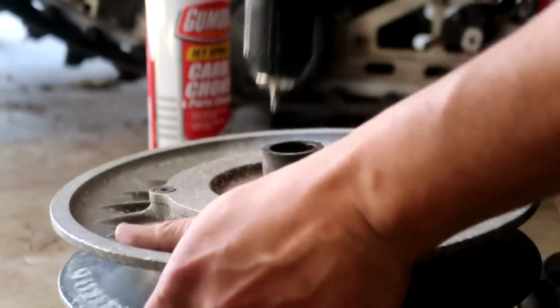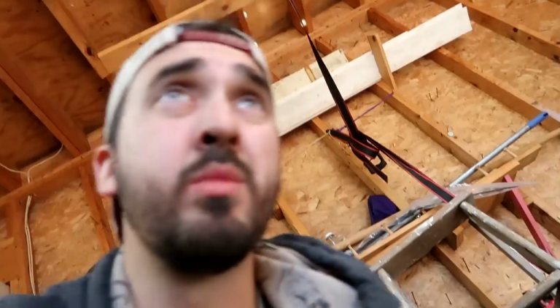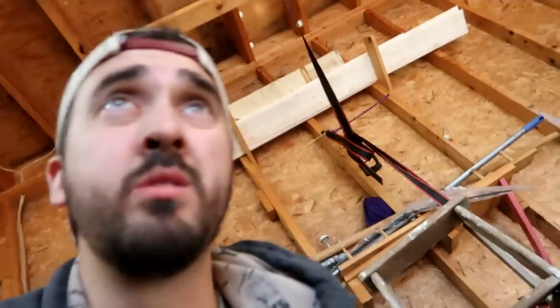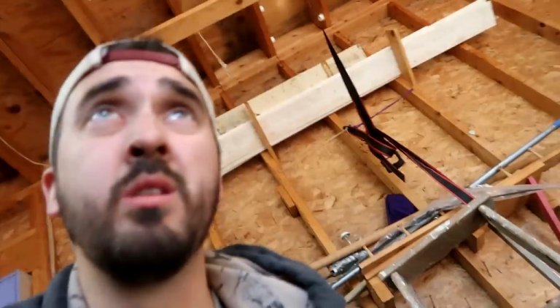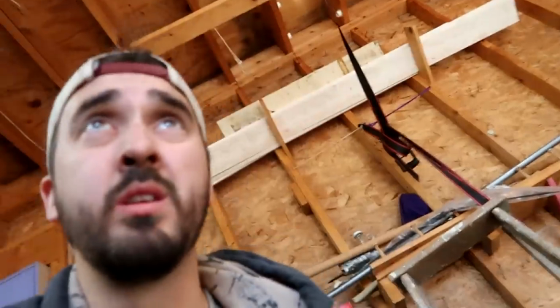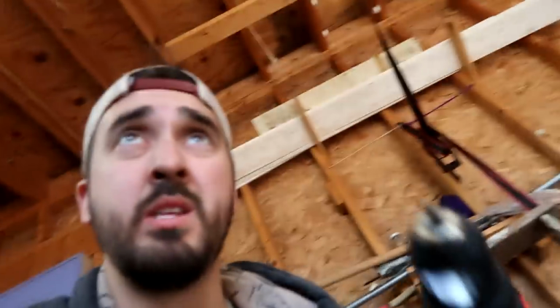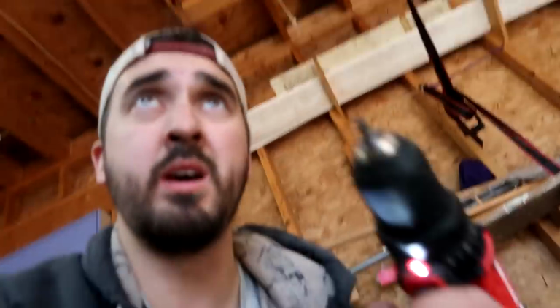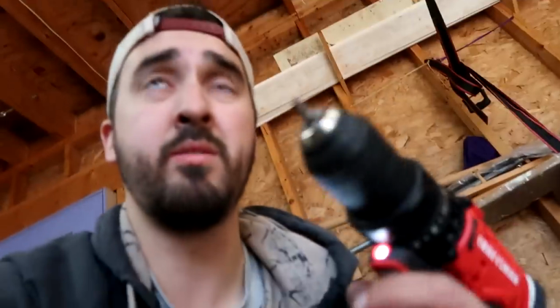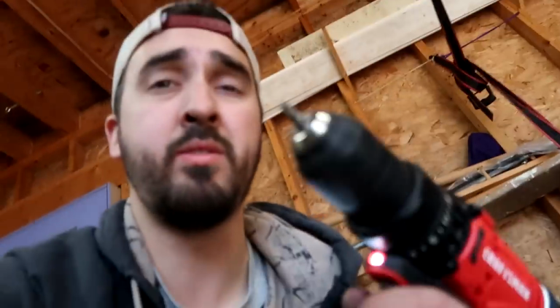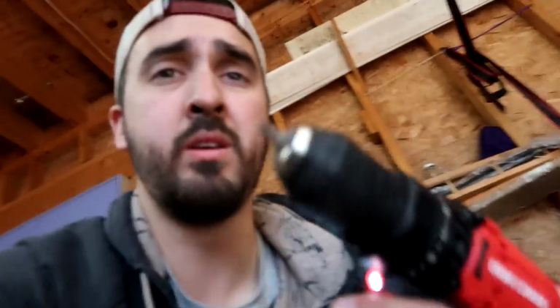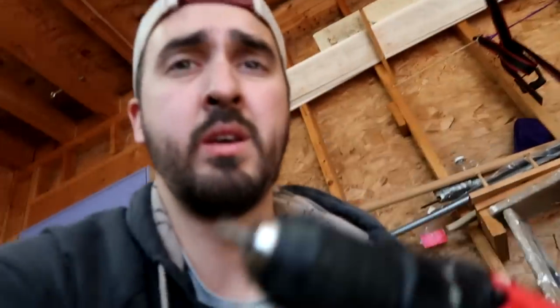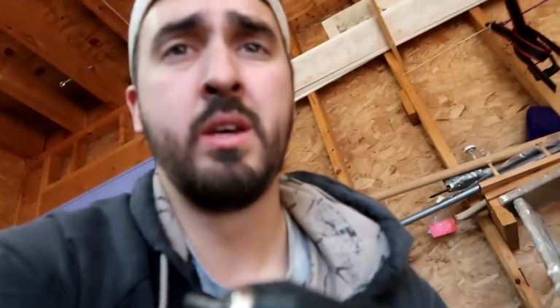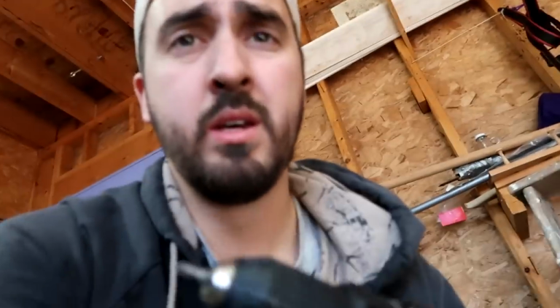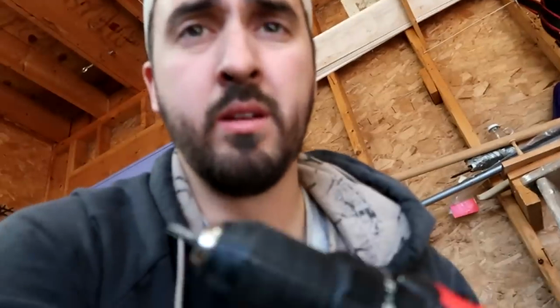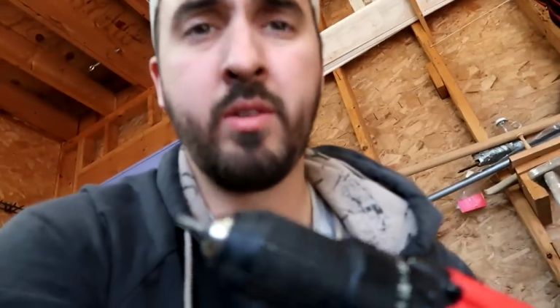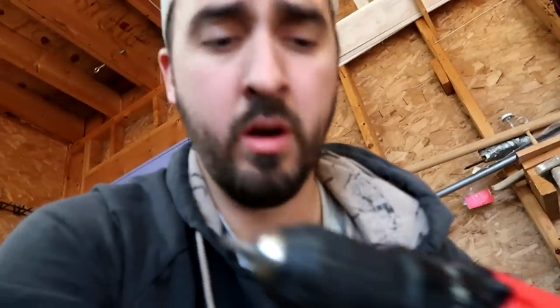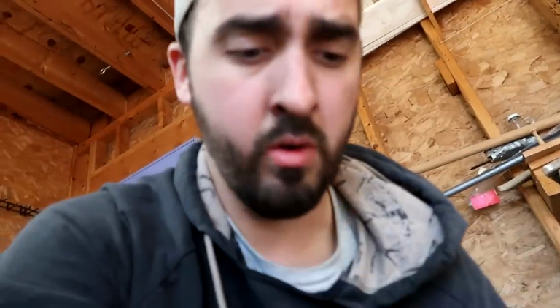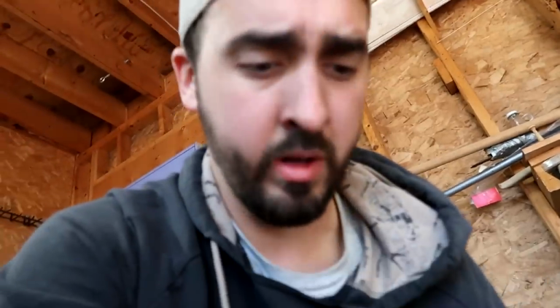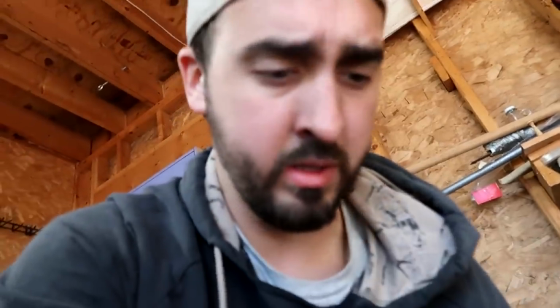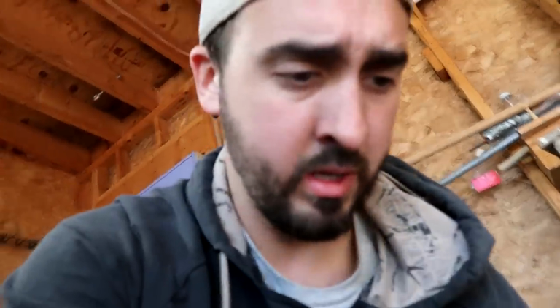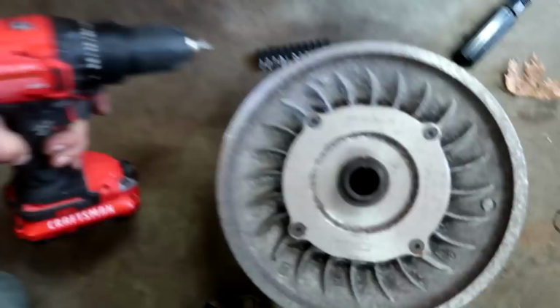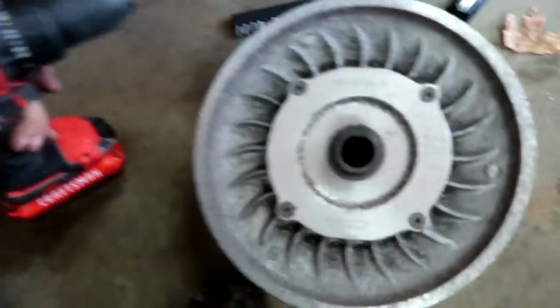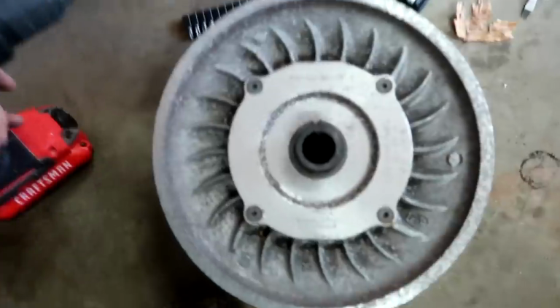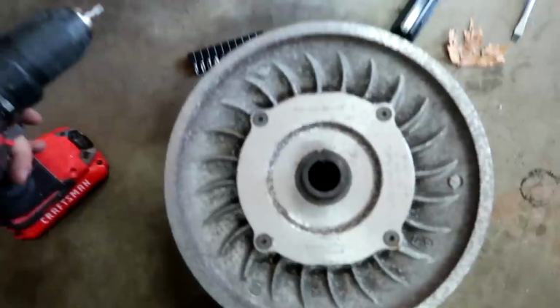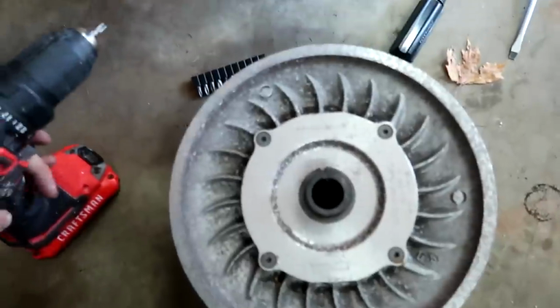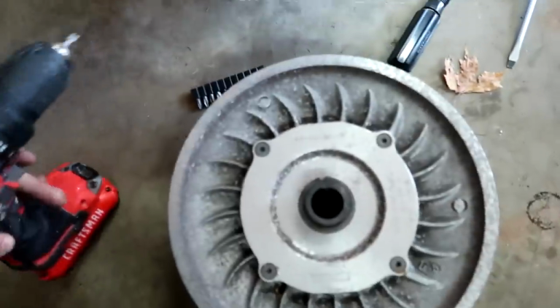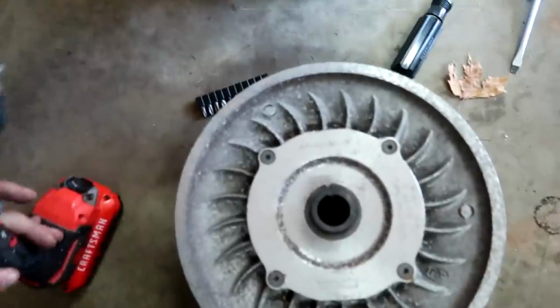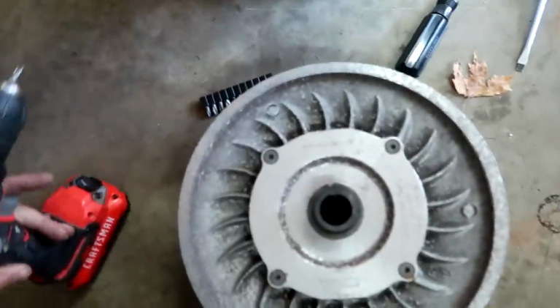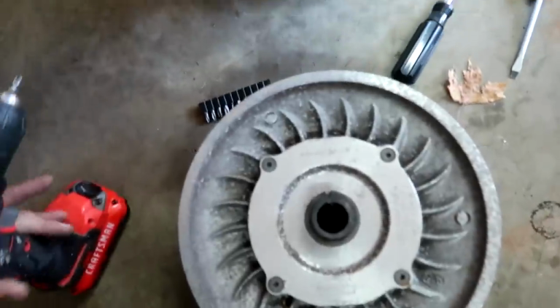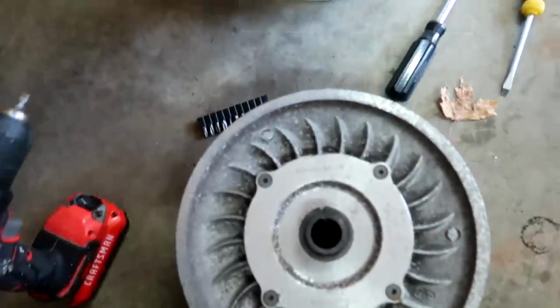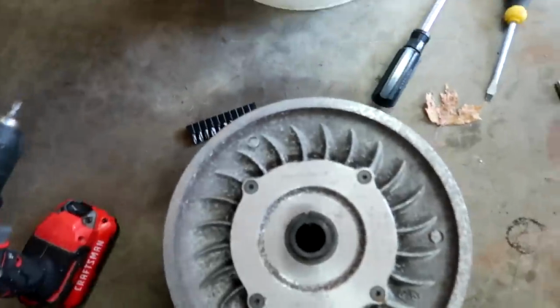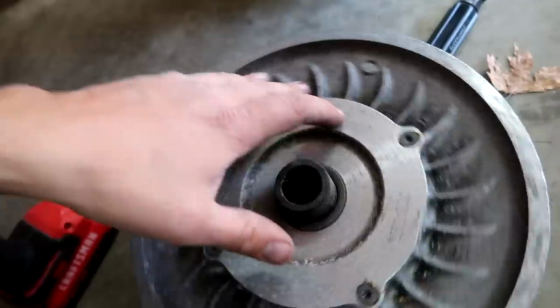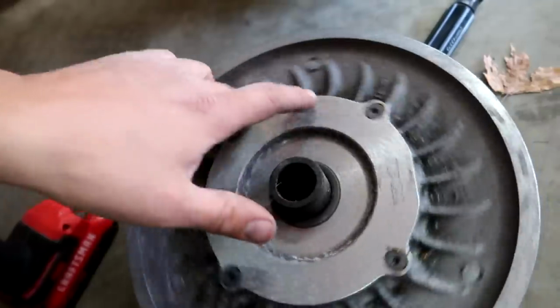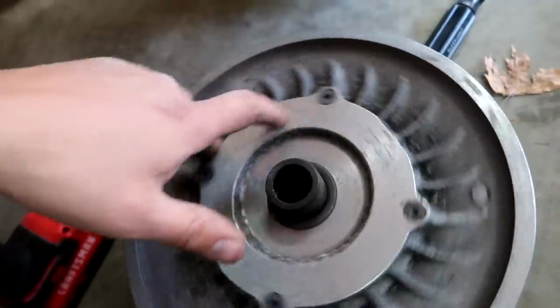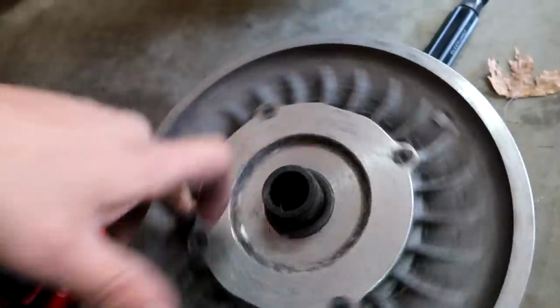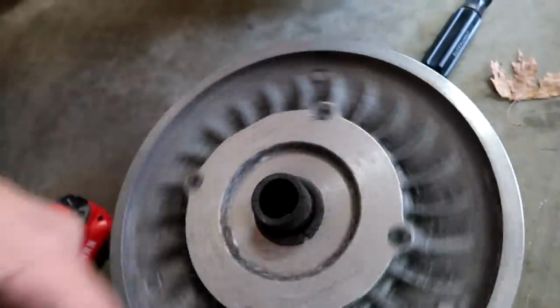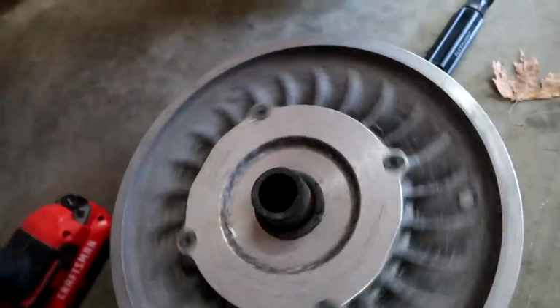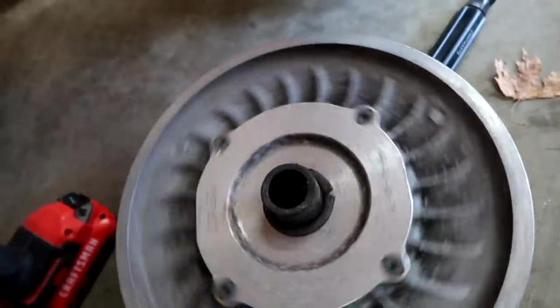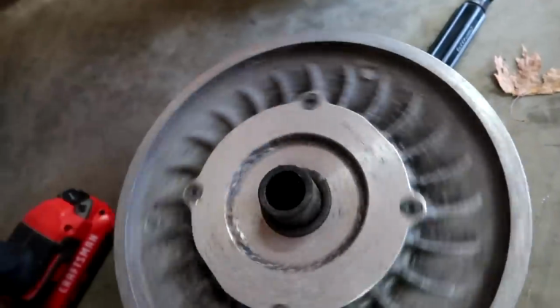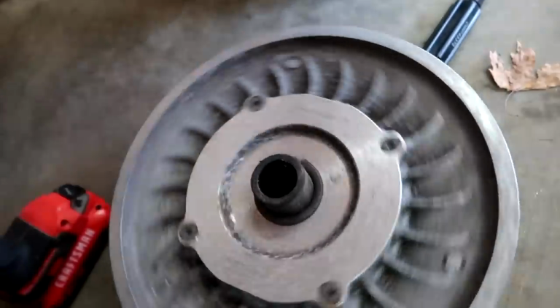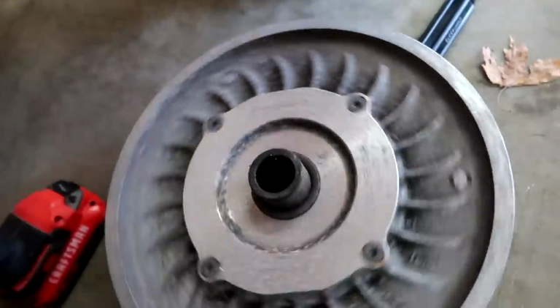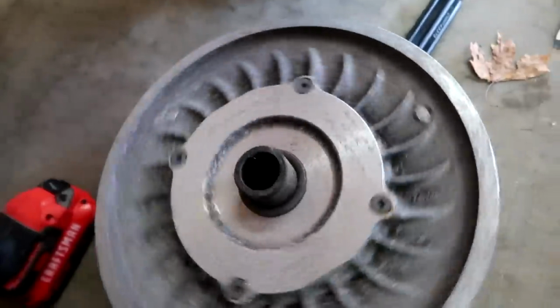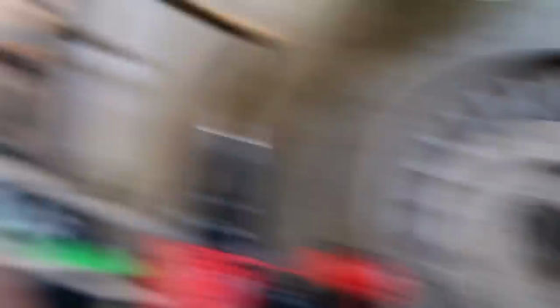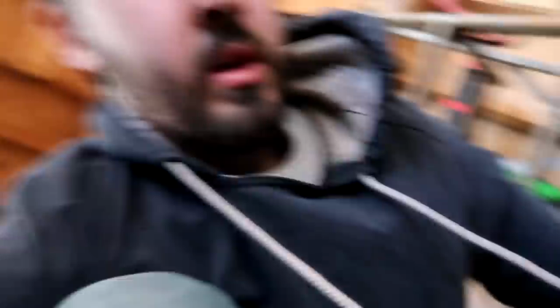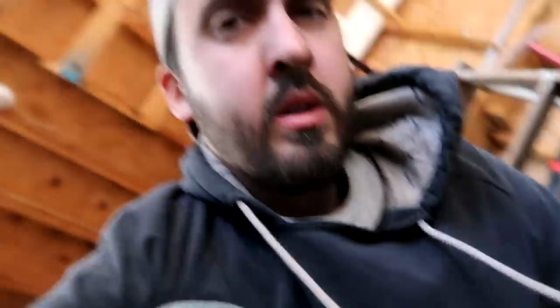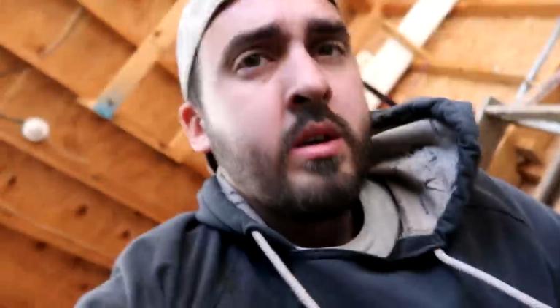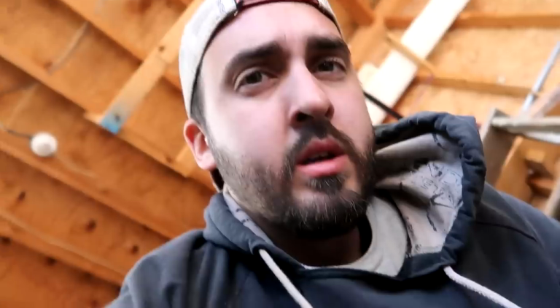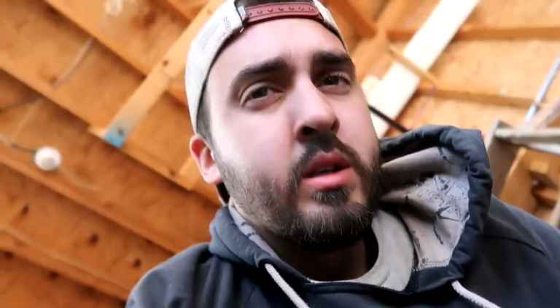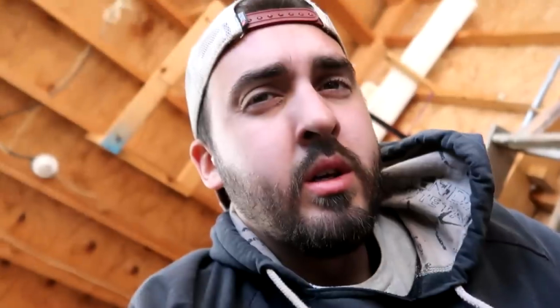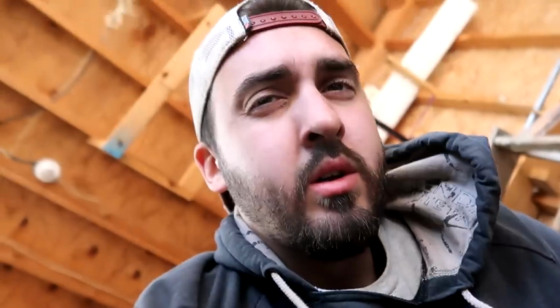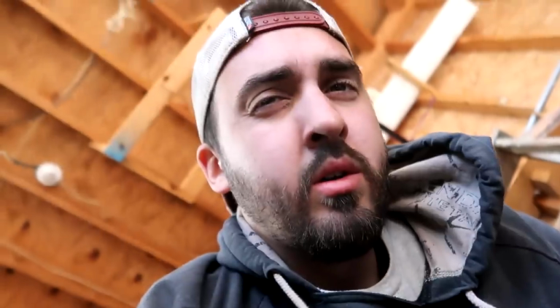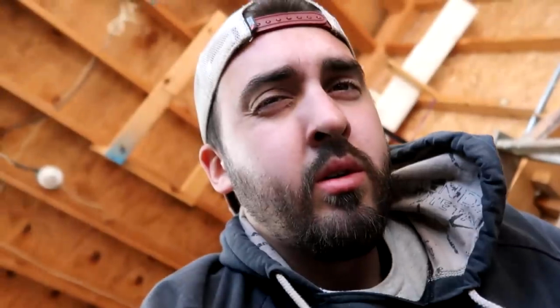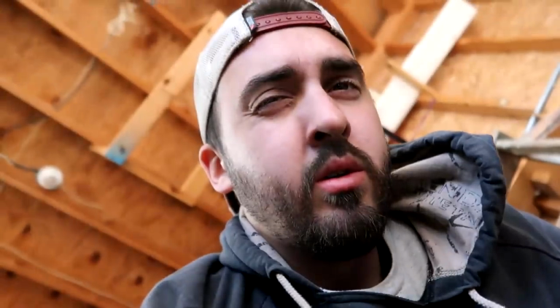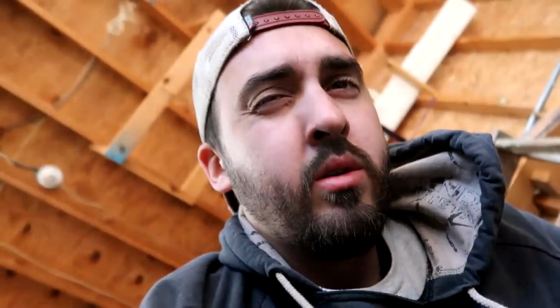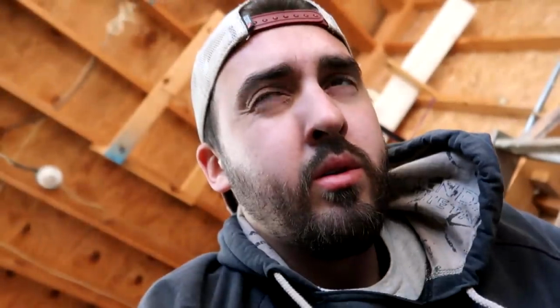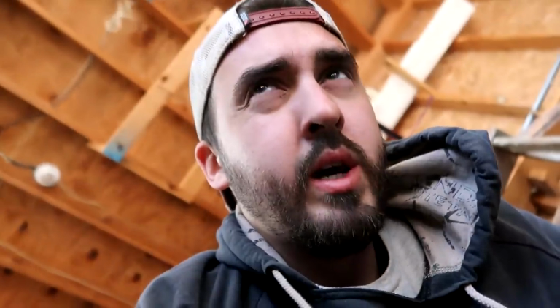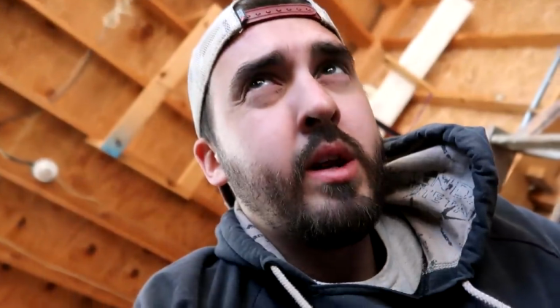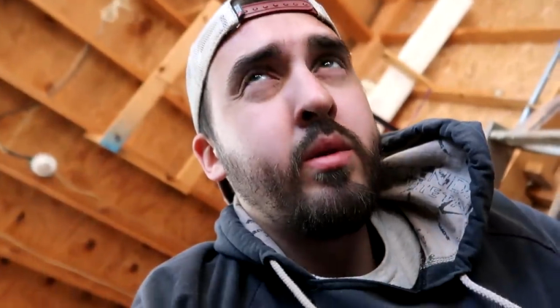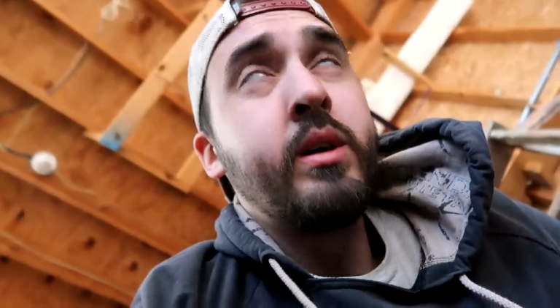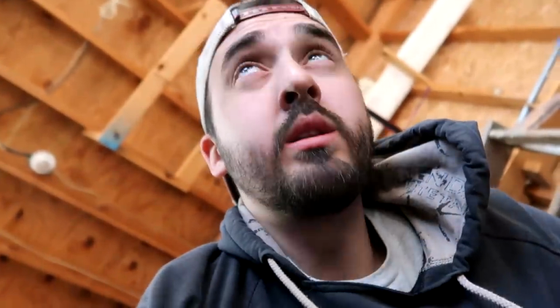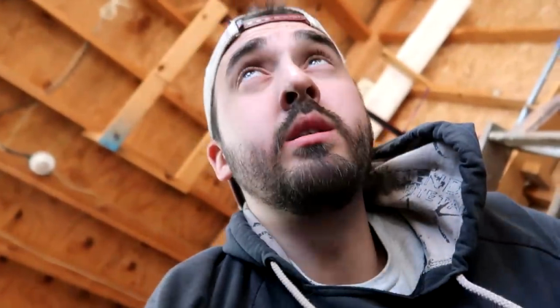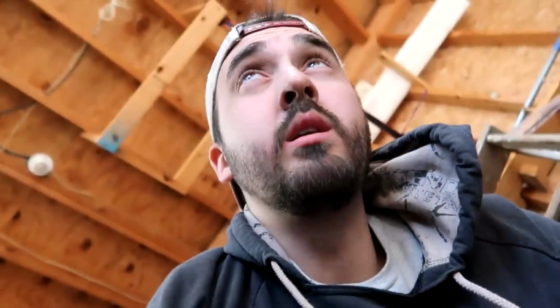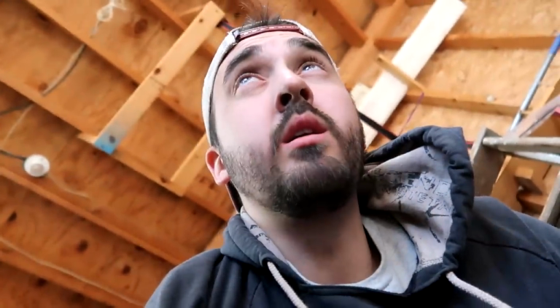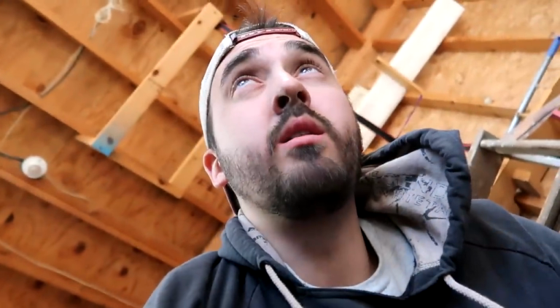My drill doesn't have enough power to get these off here. So how do I get these off?